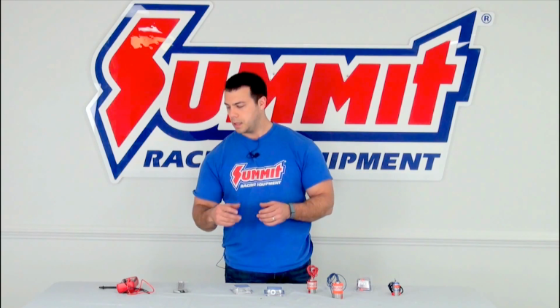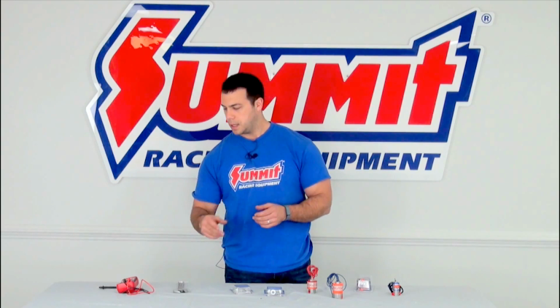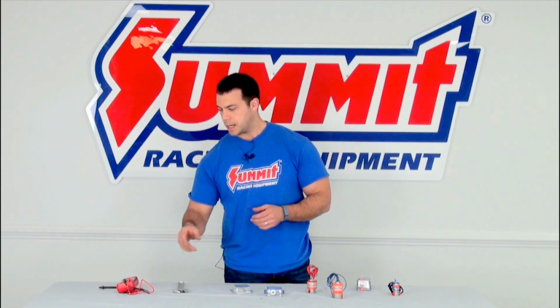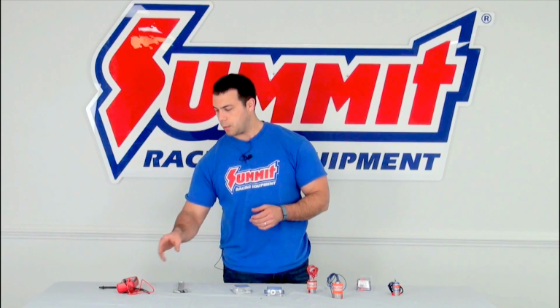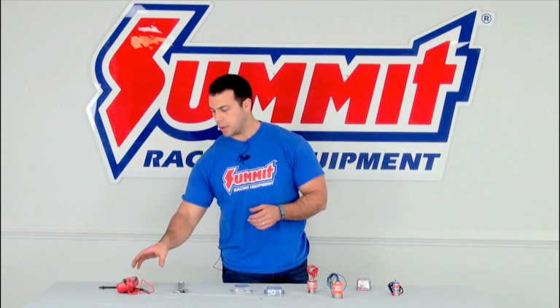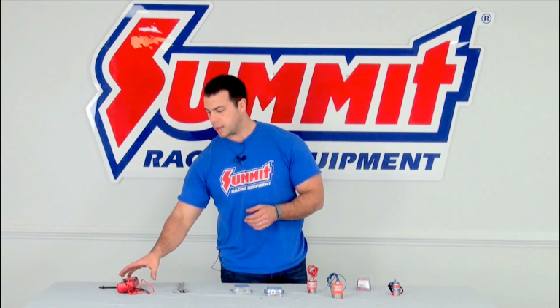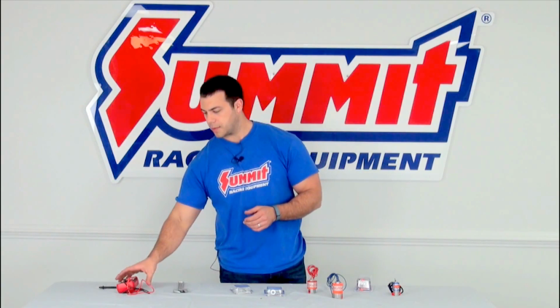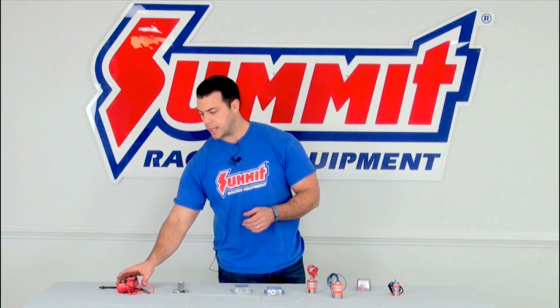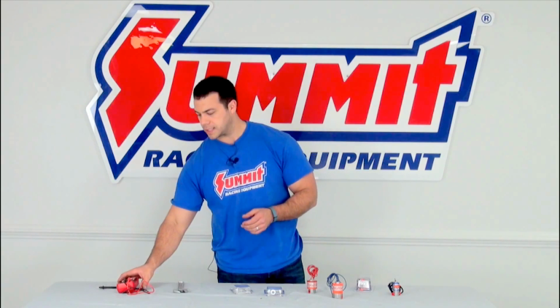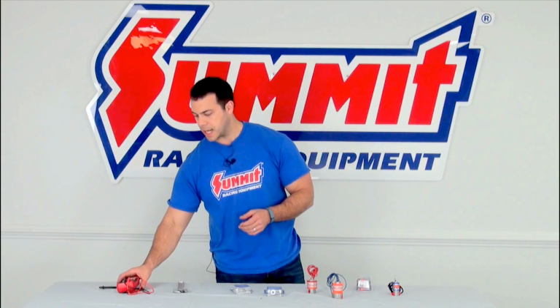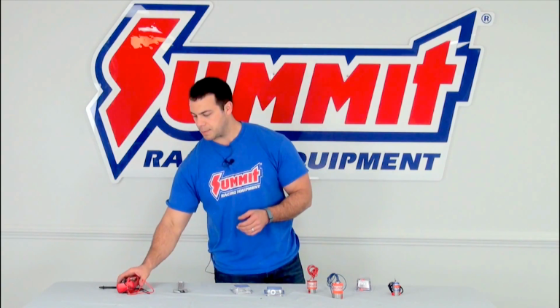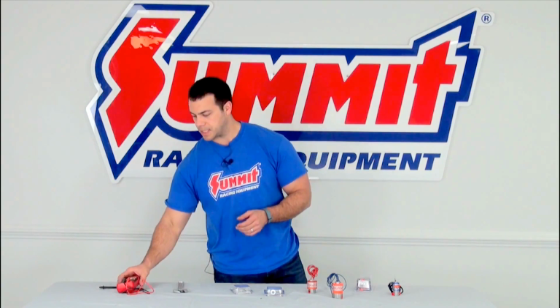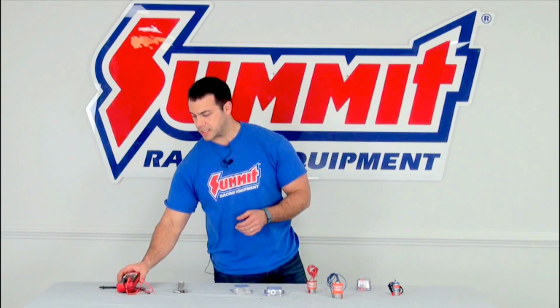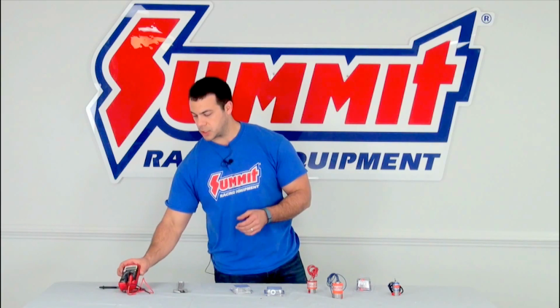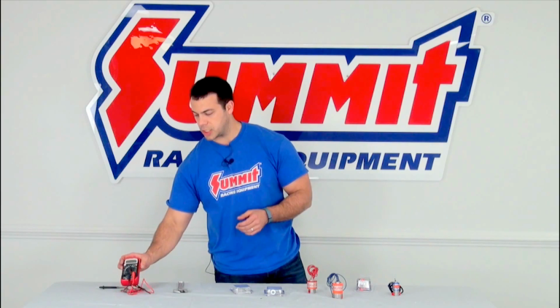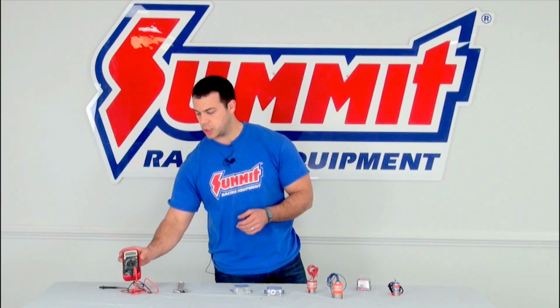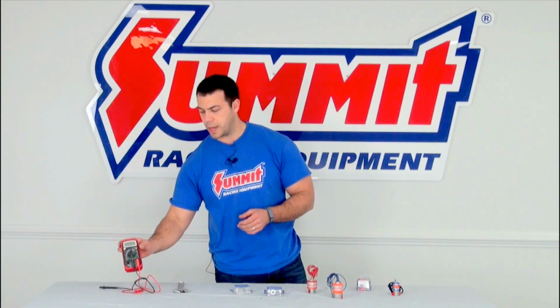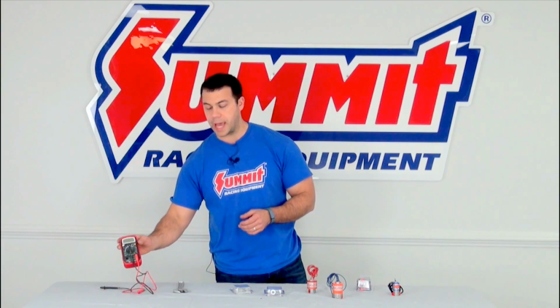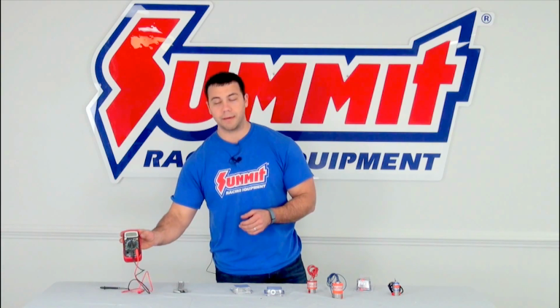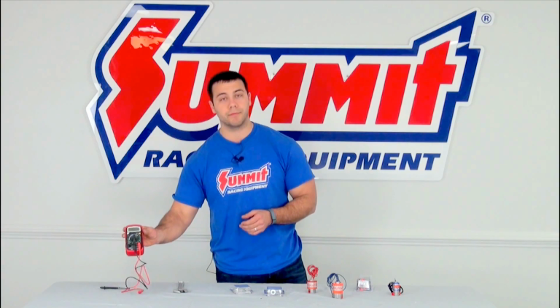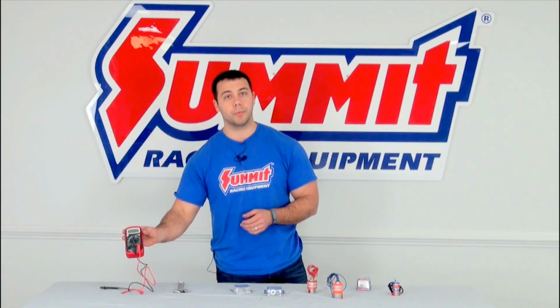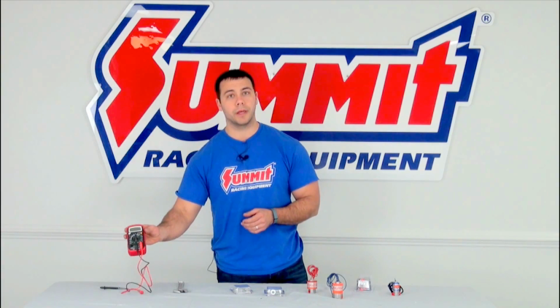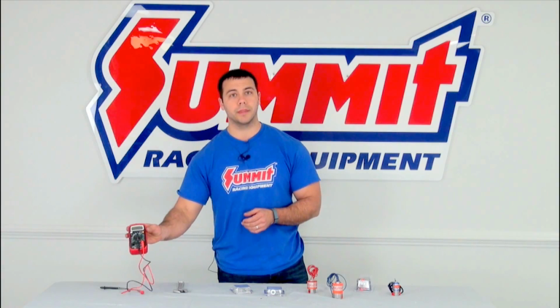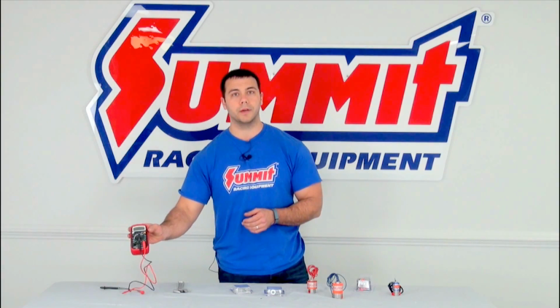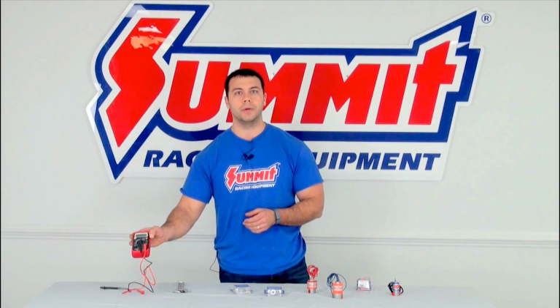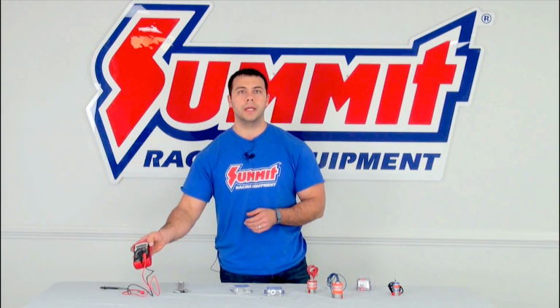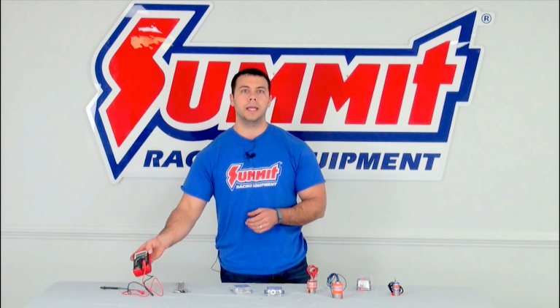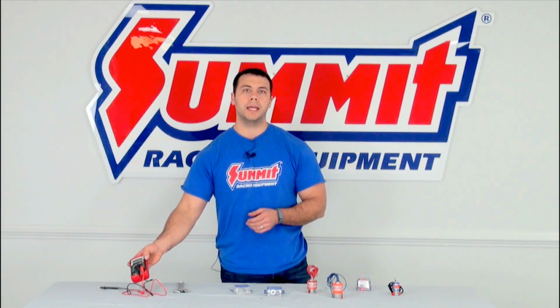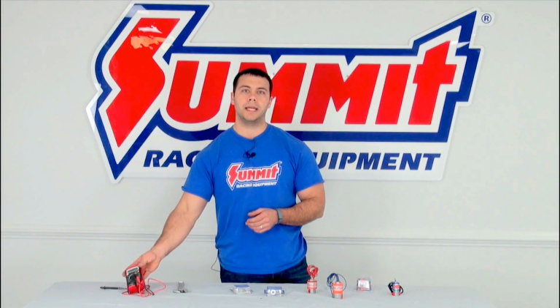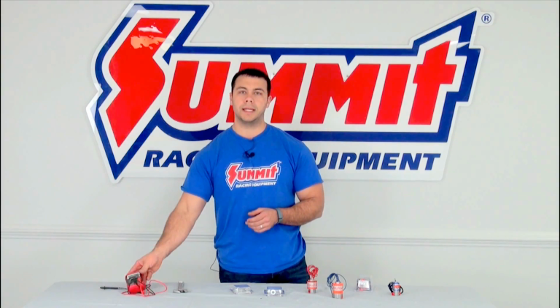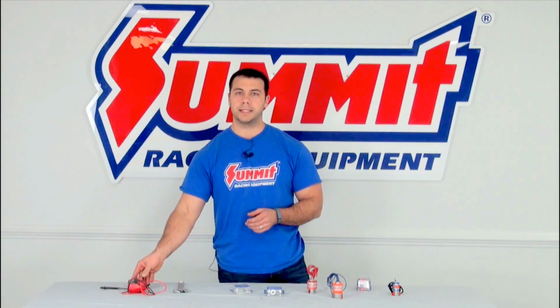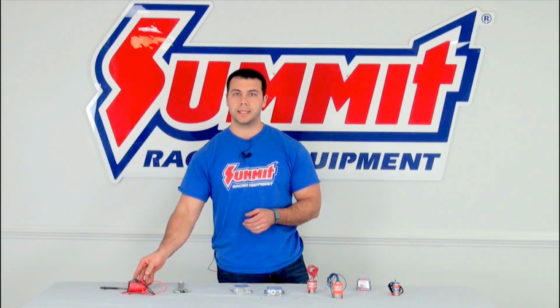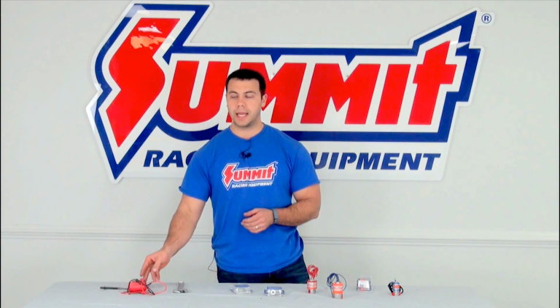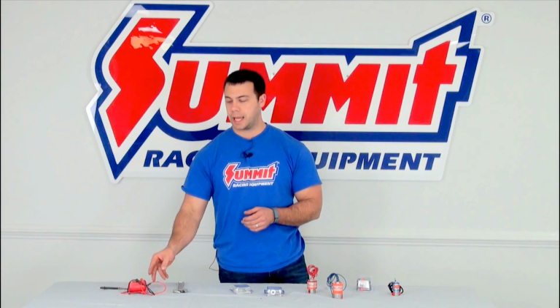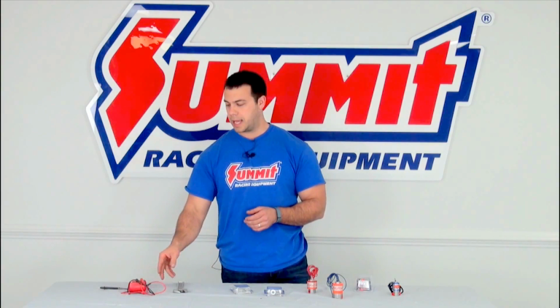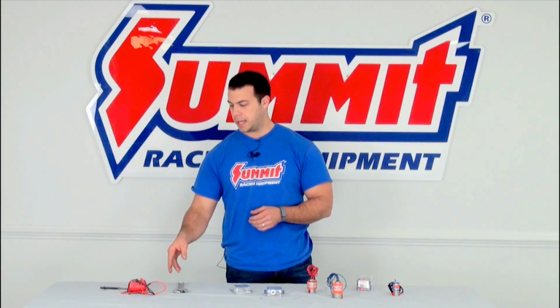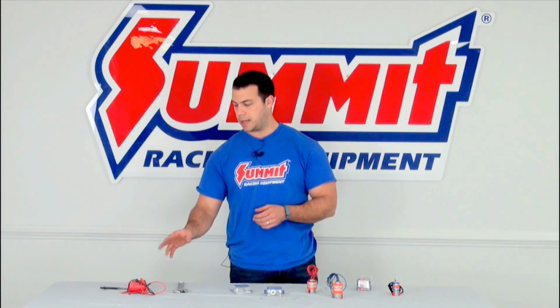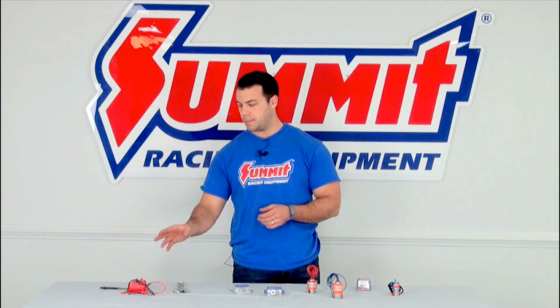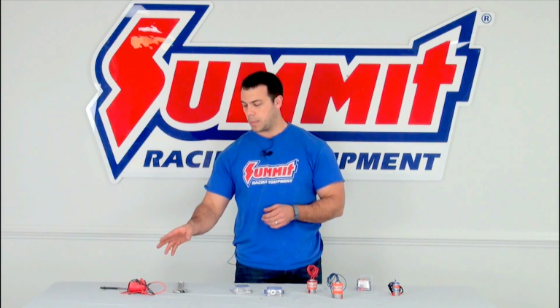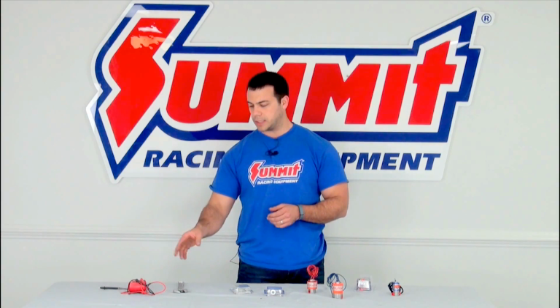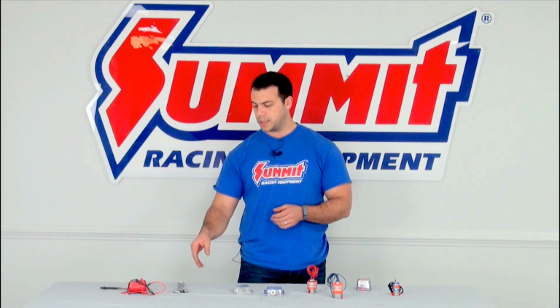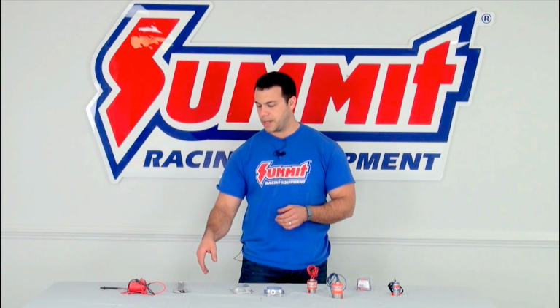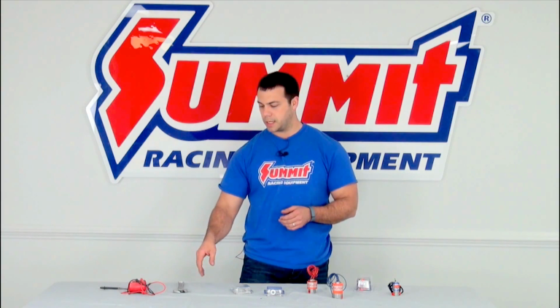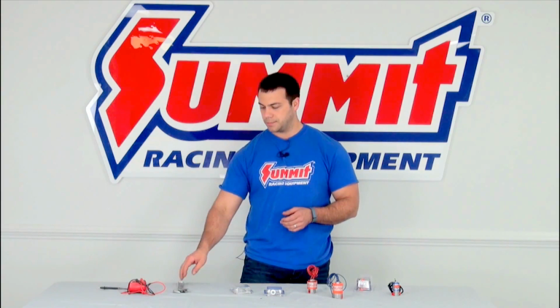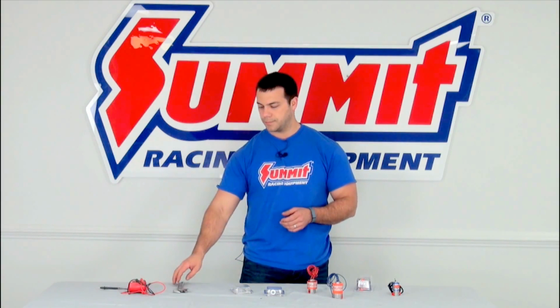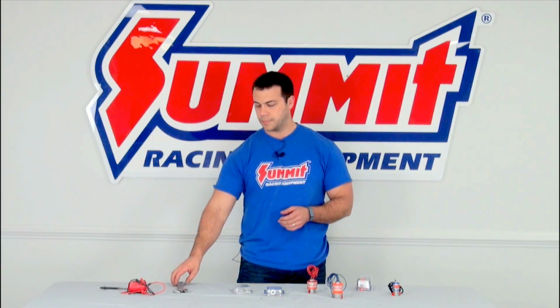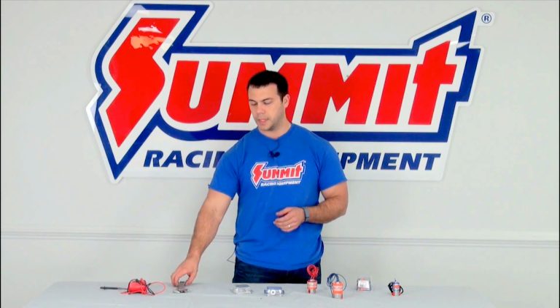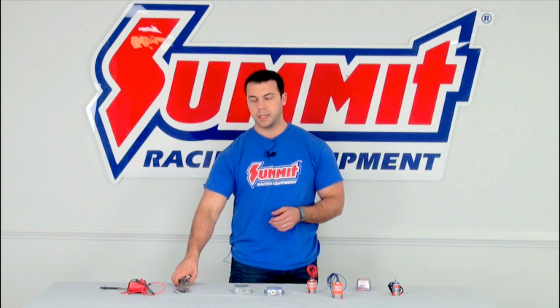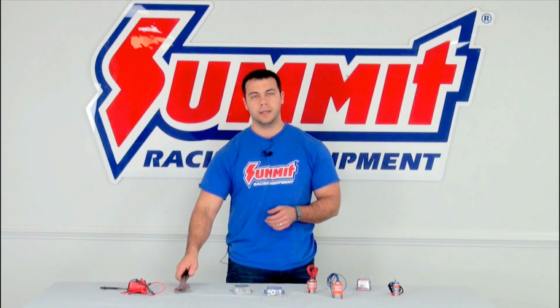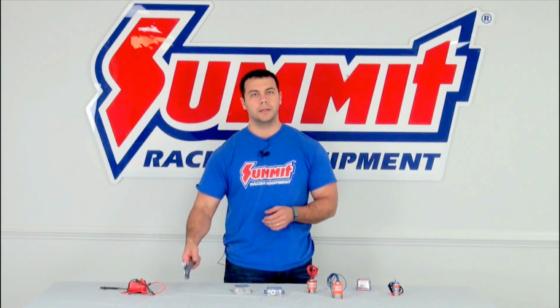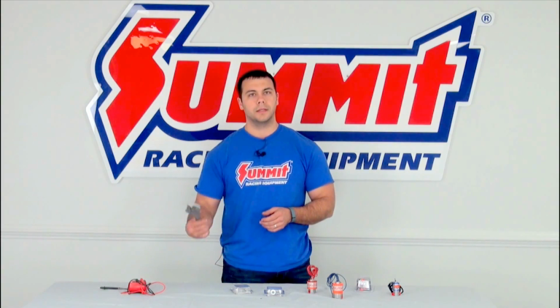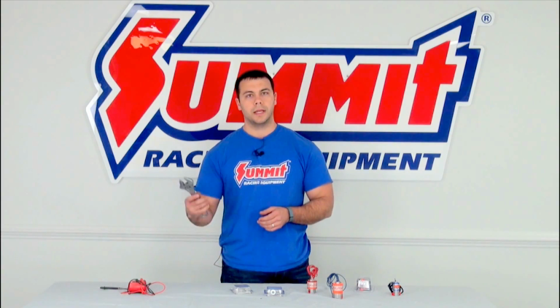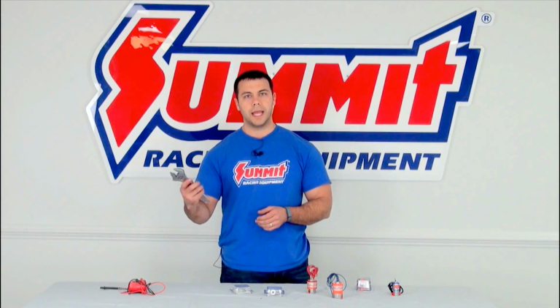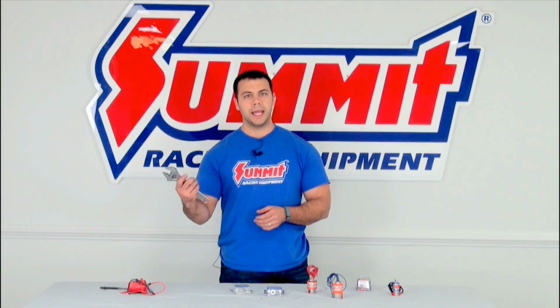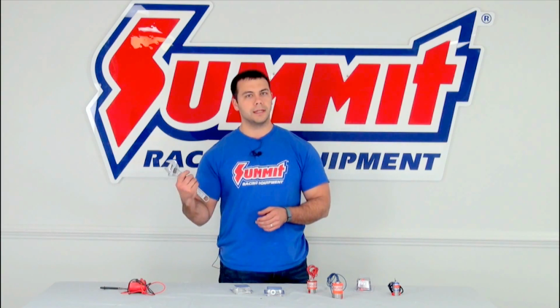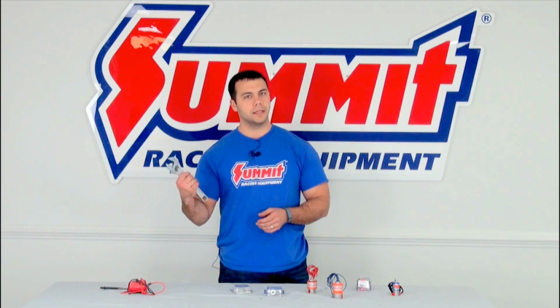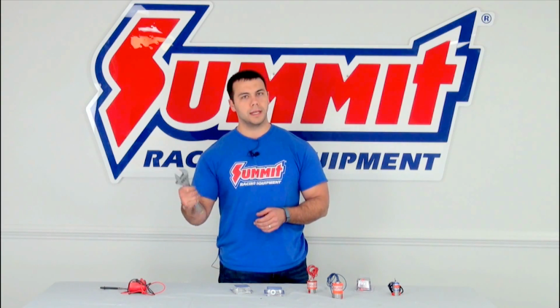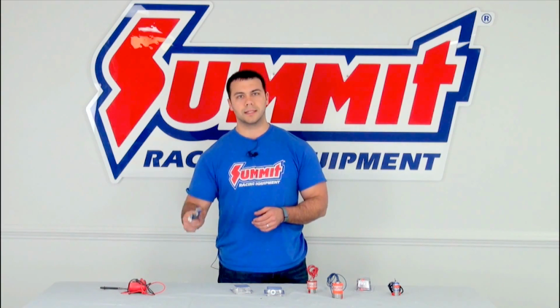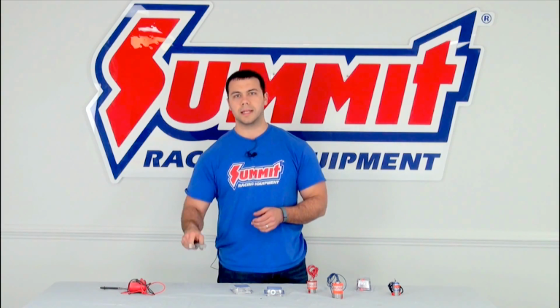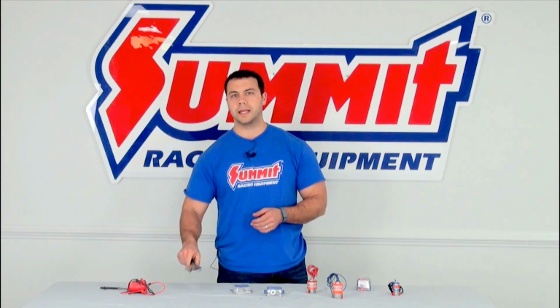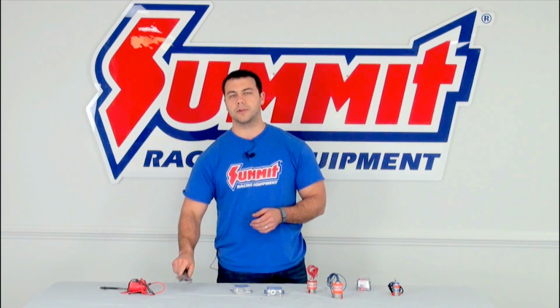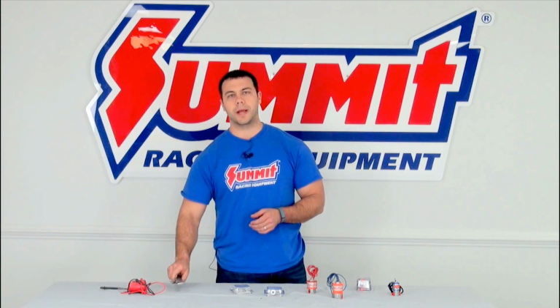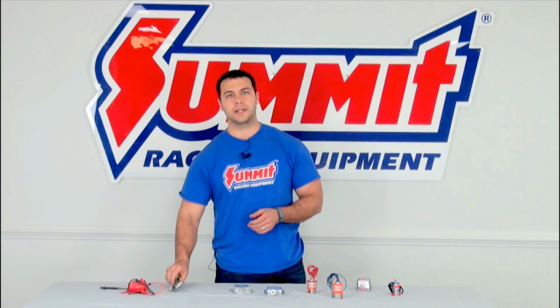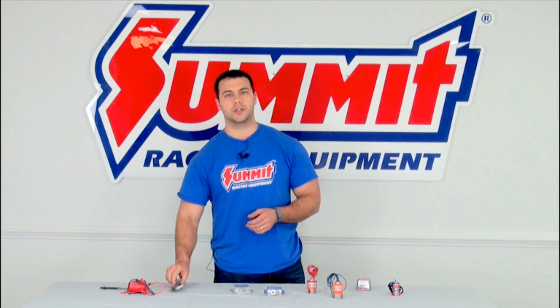One of the things I'm going to suggest you have with you is a multimeter and a standard wrench.